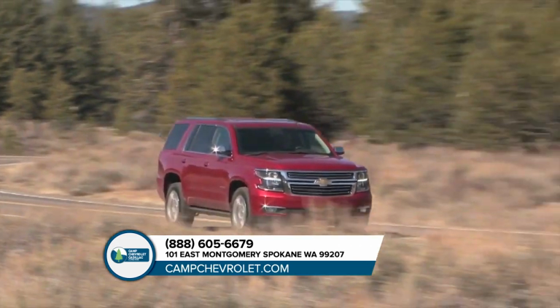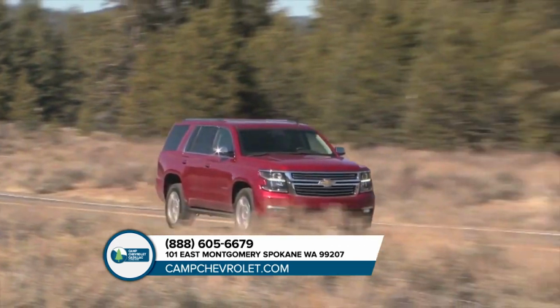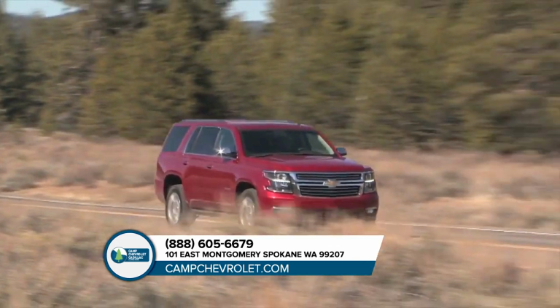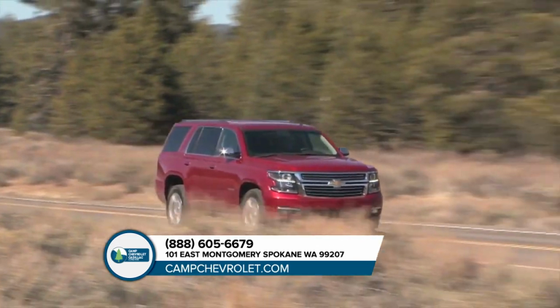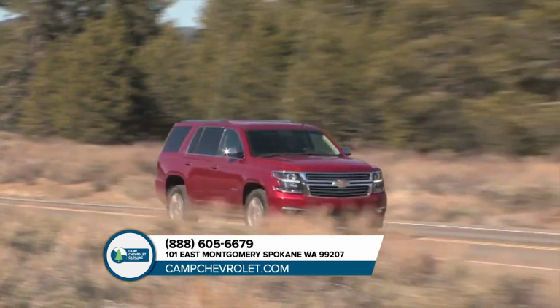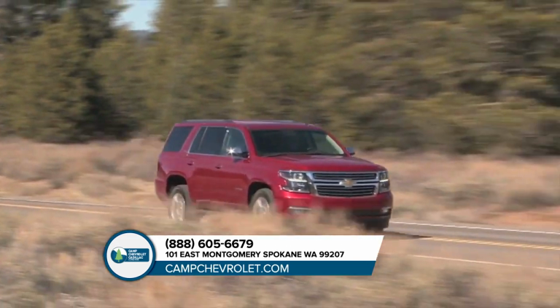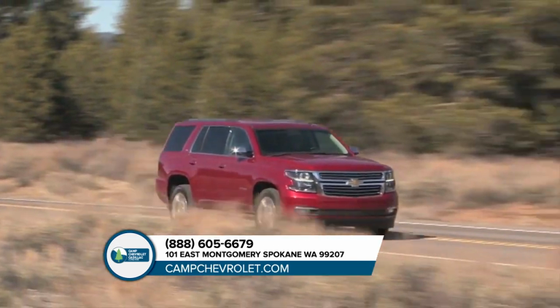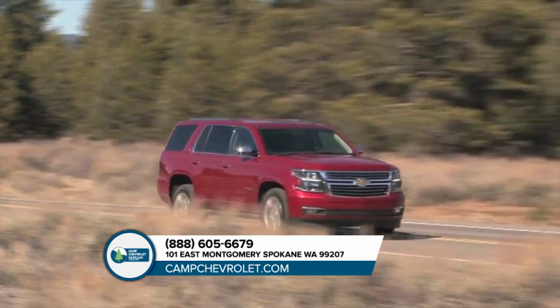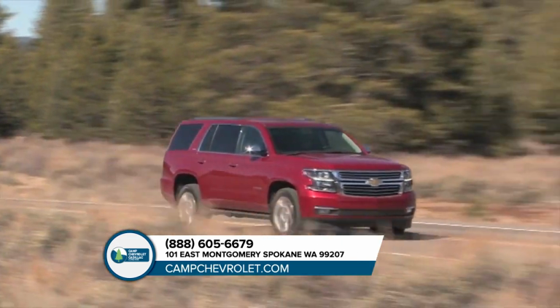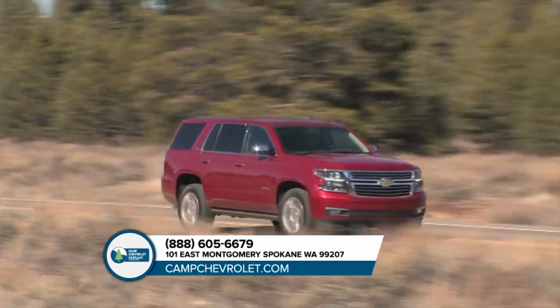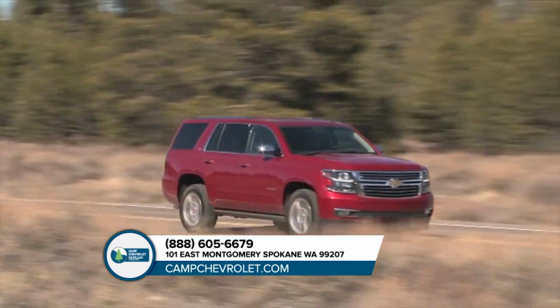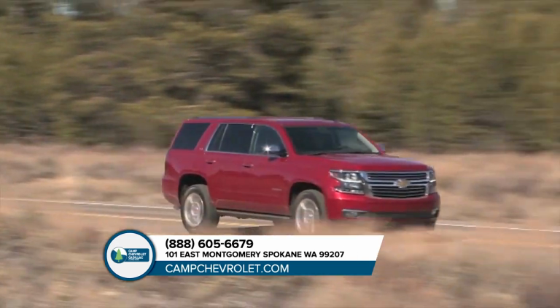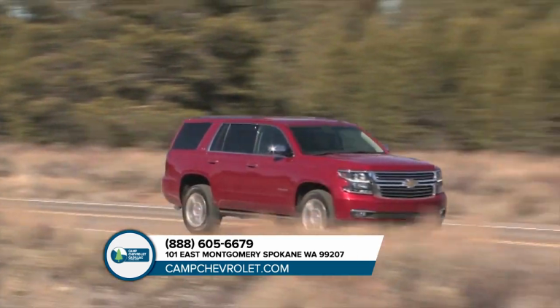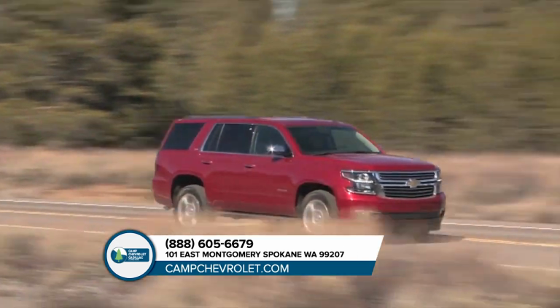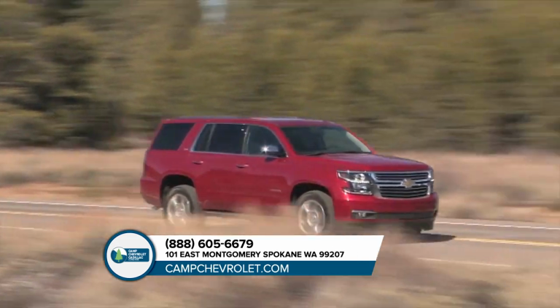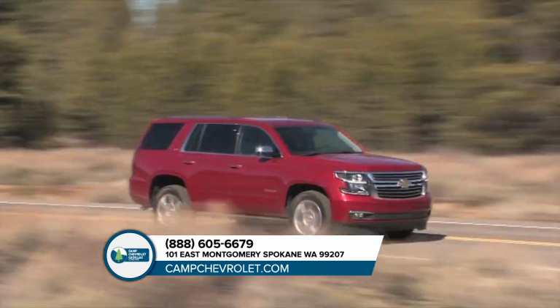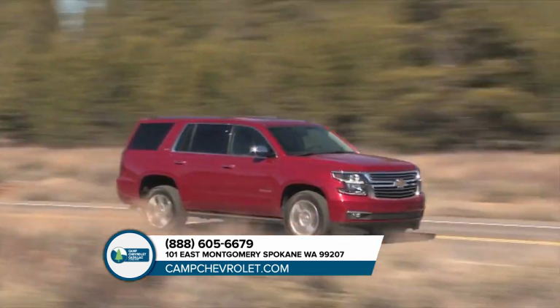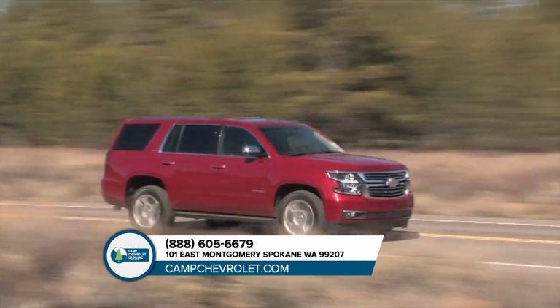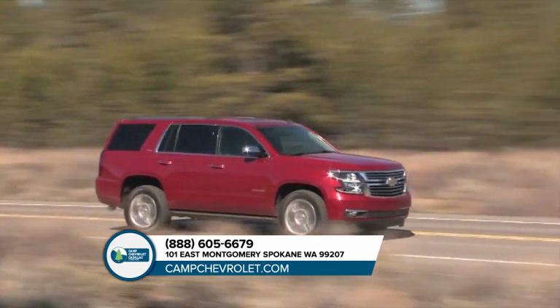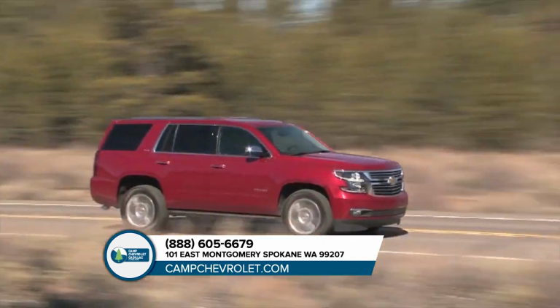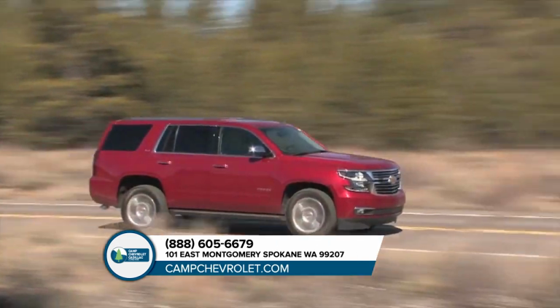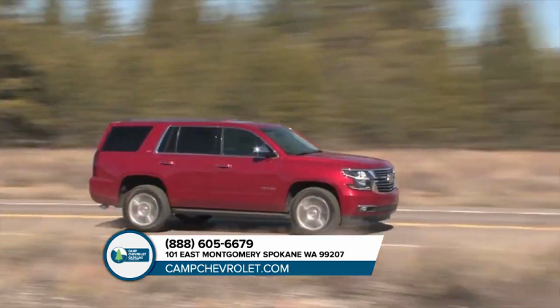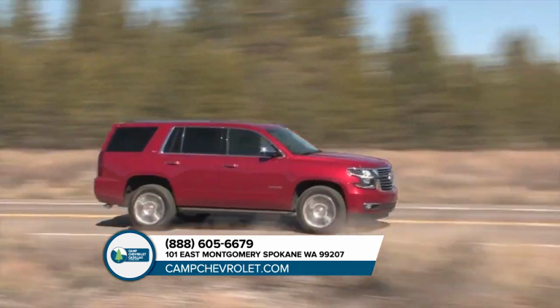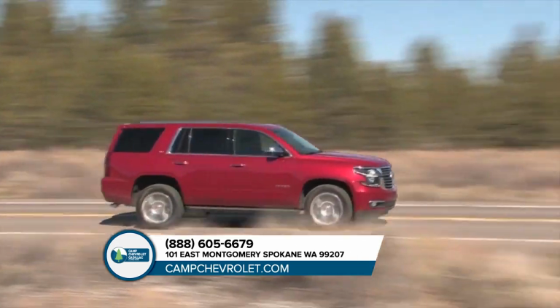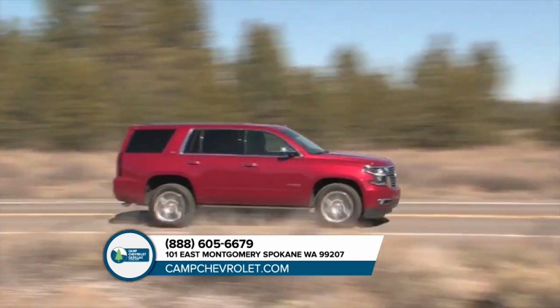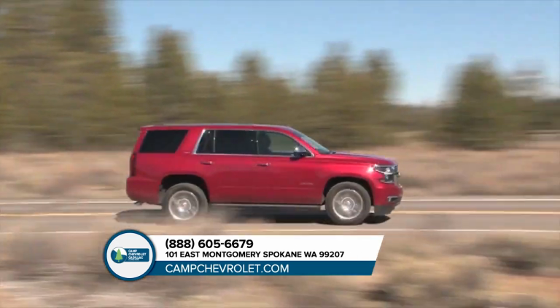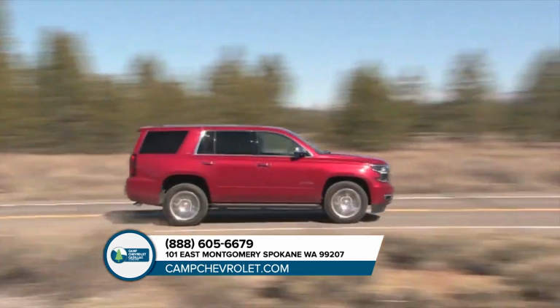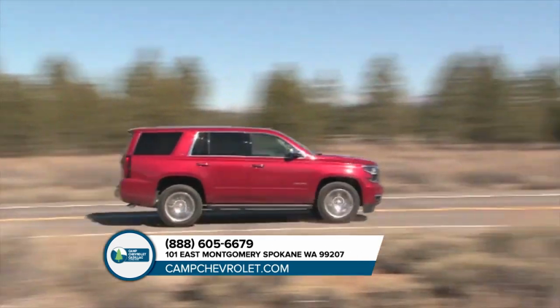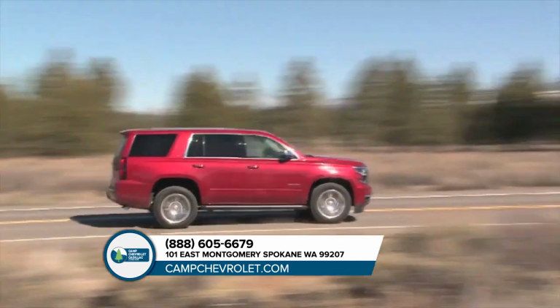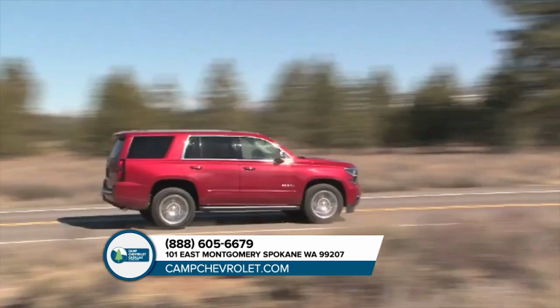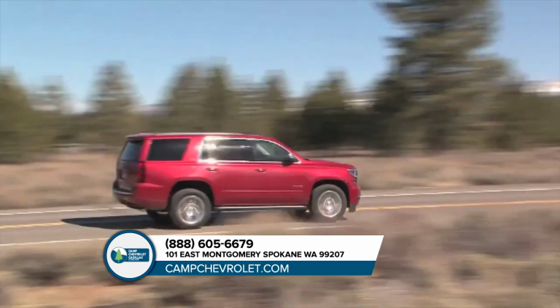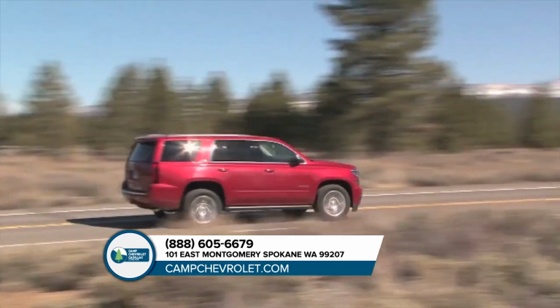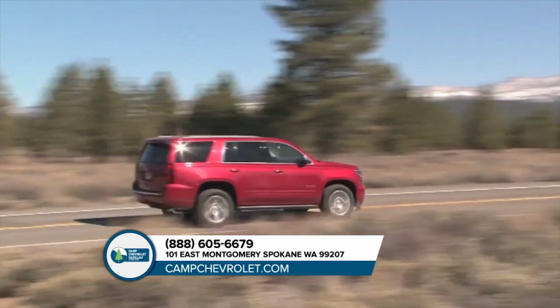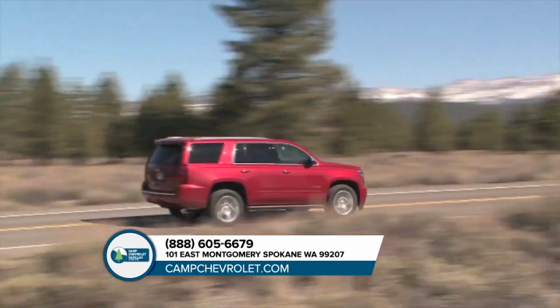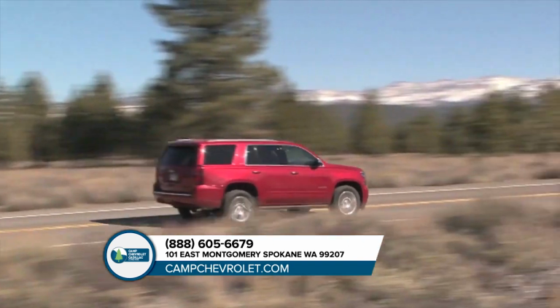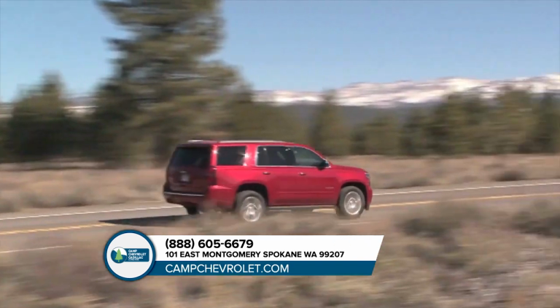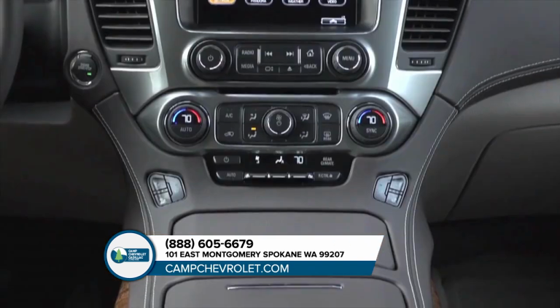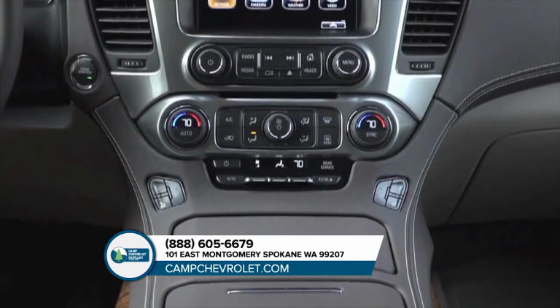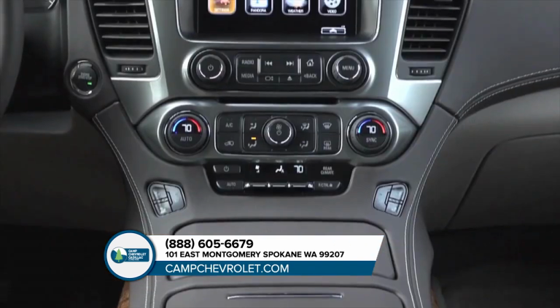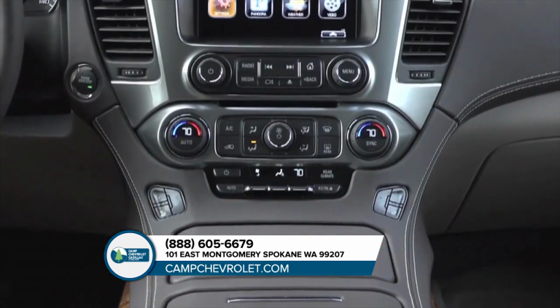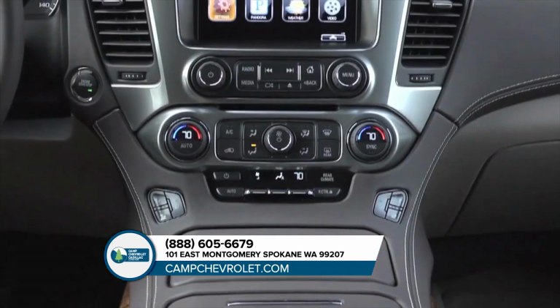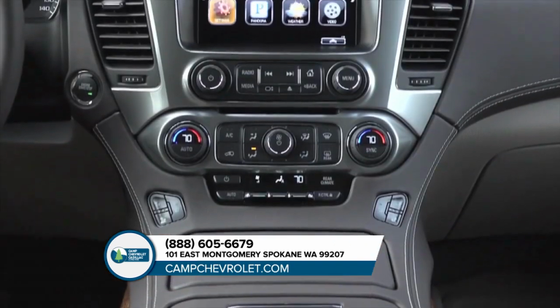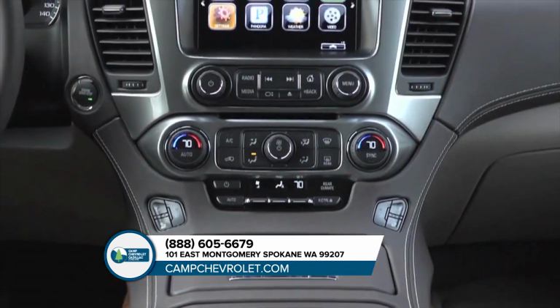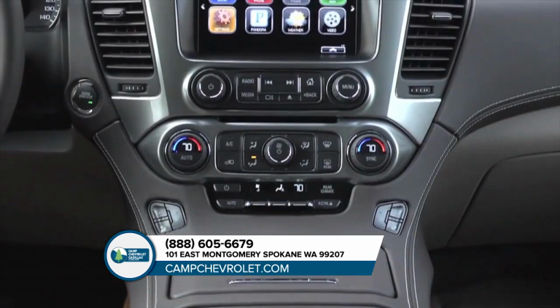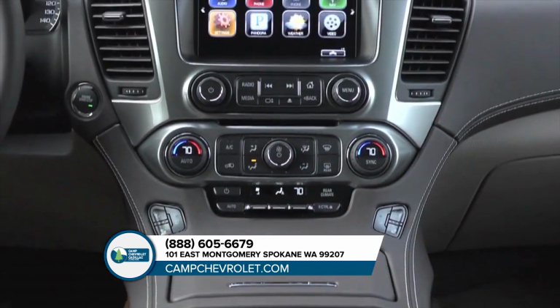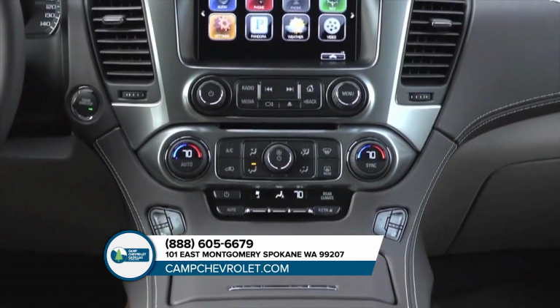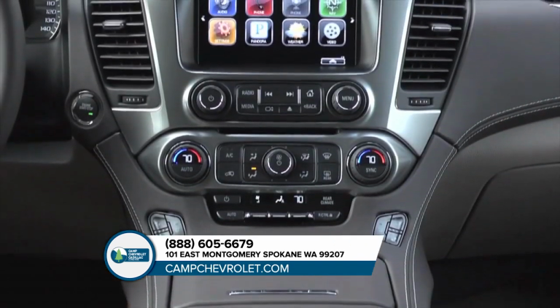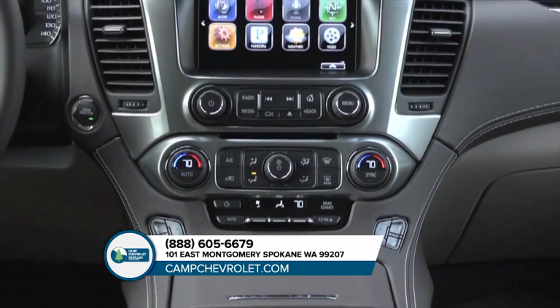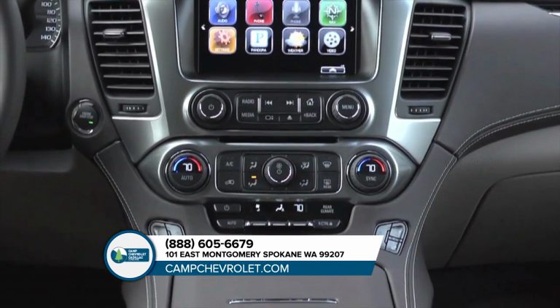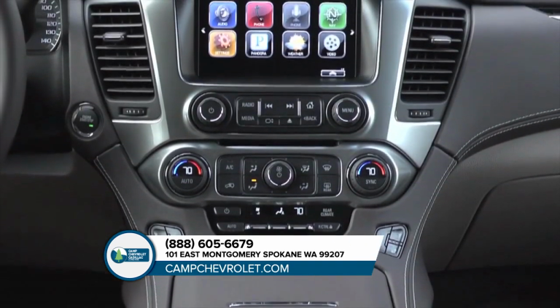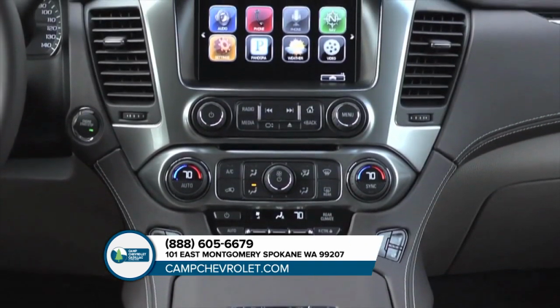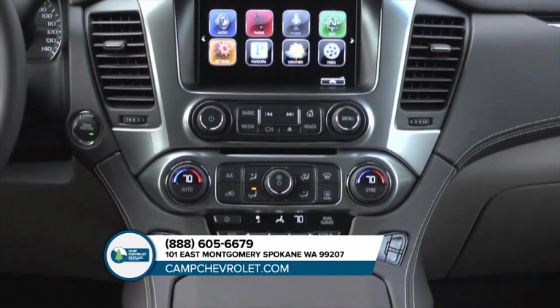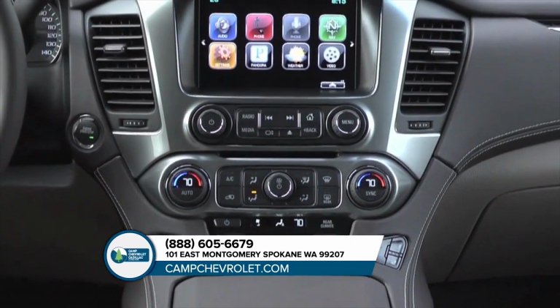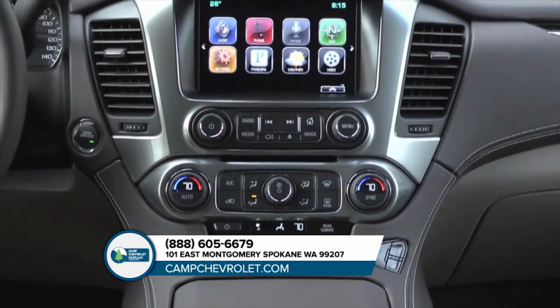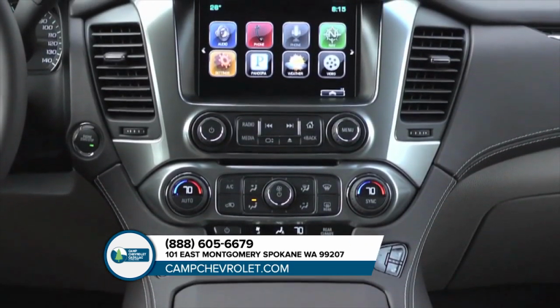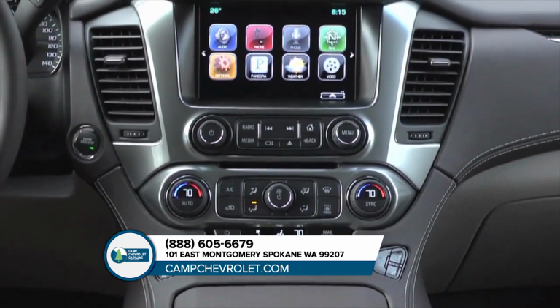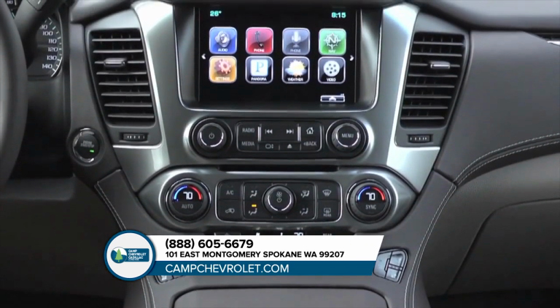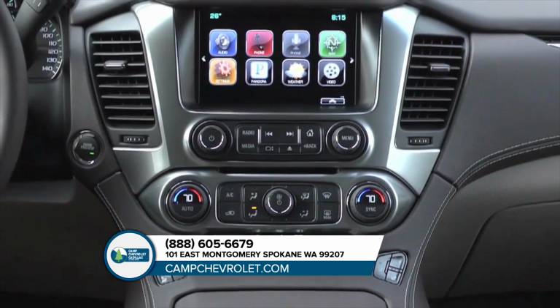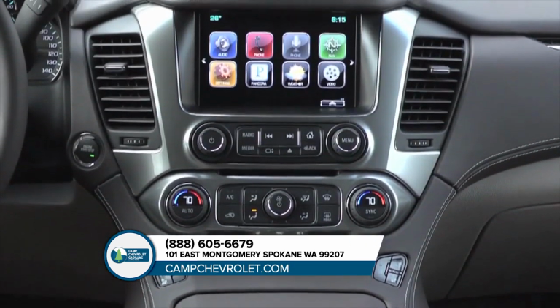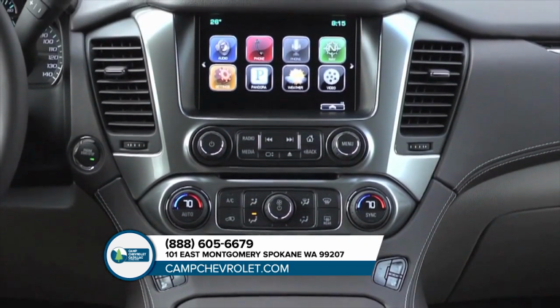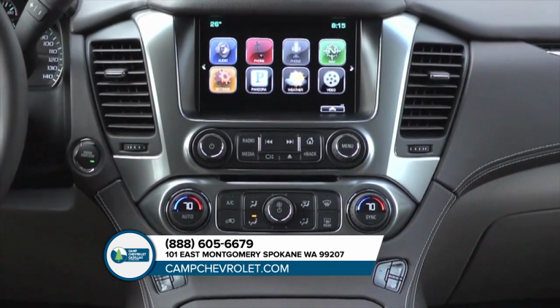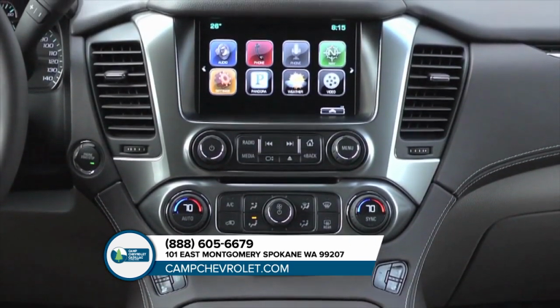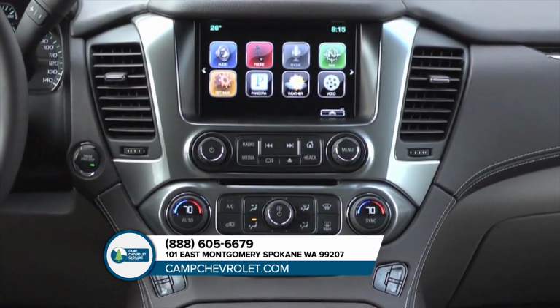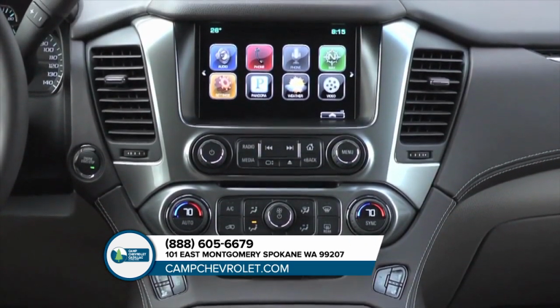Acoustic laminated windshield and inlaid doors with trip seals help make Tahoe your quiet sanctuary from the outside world.